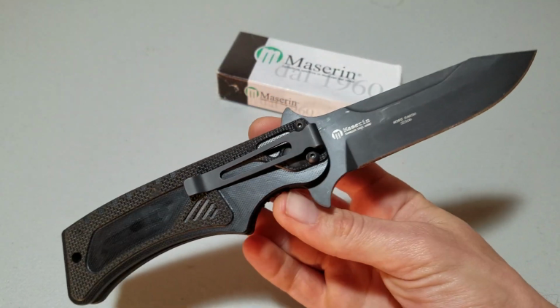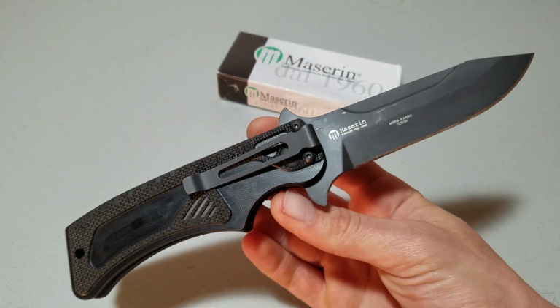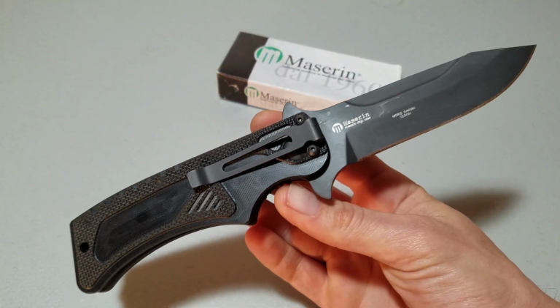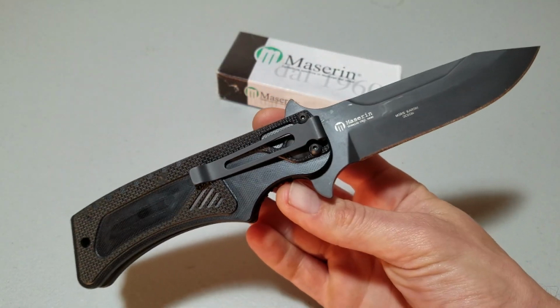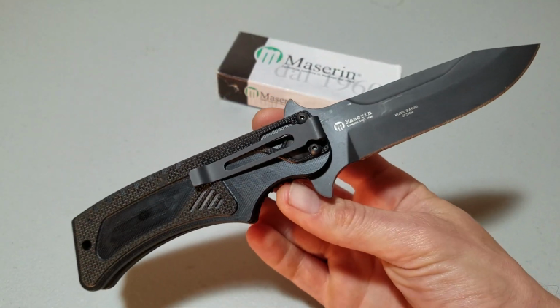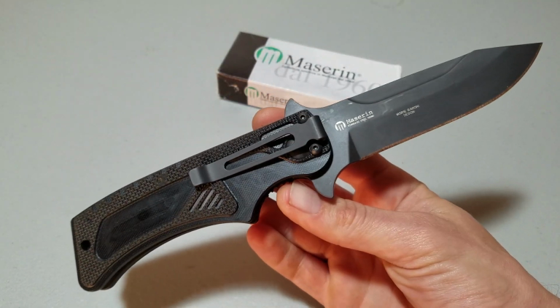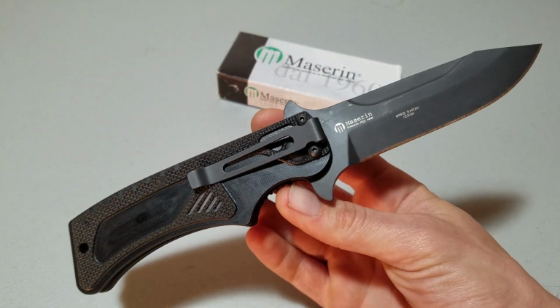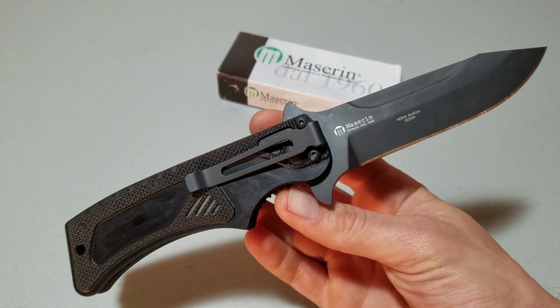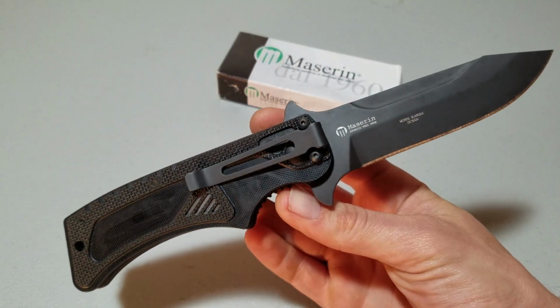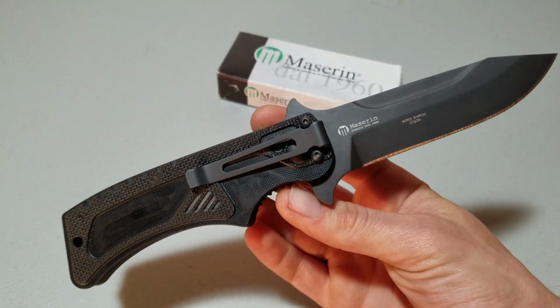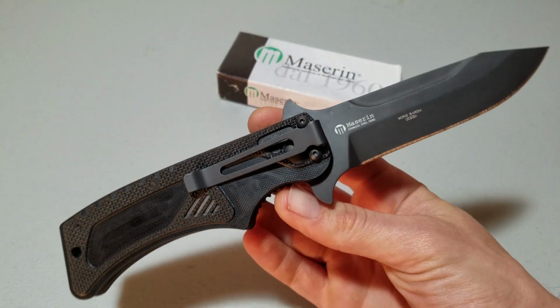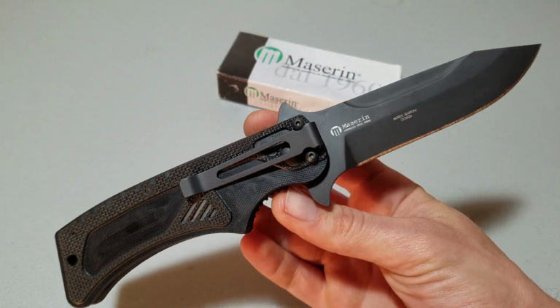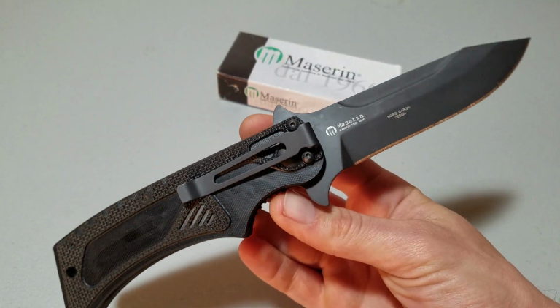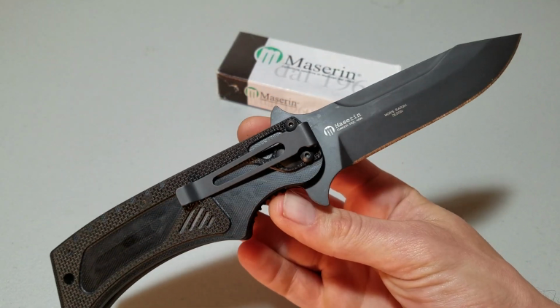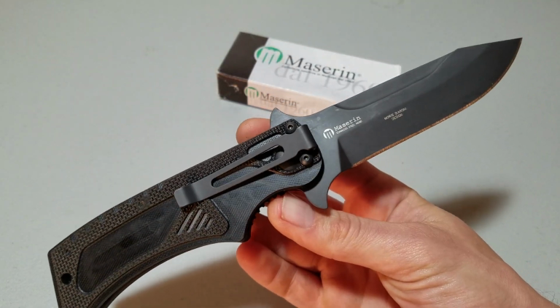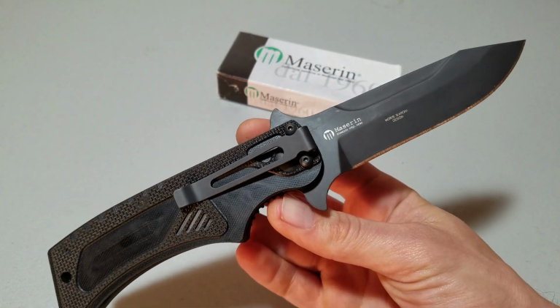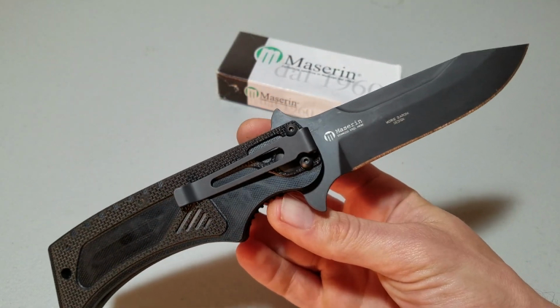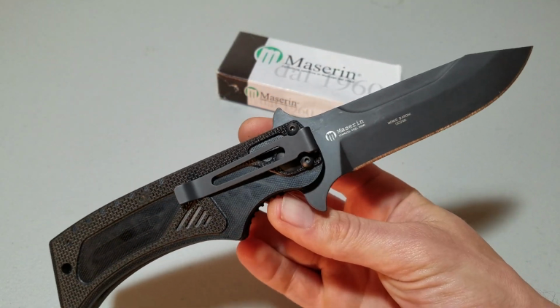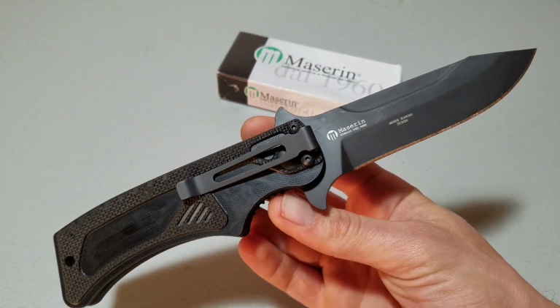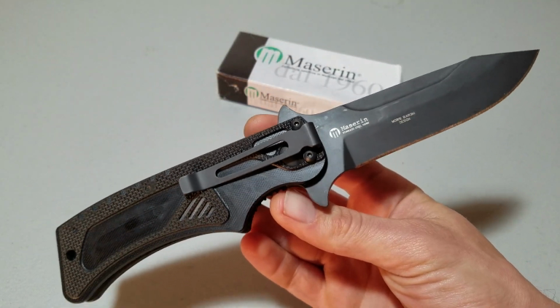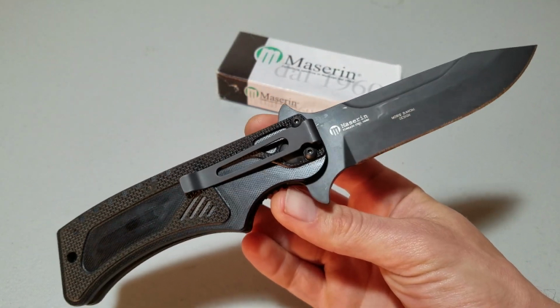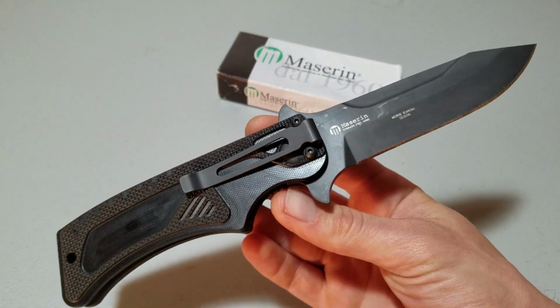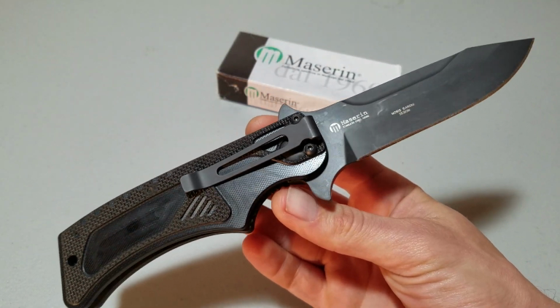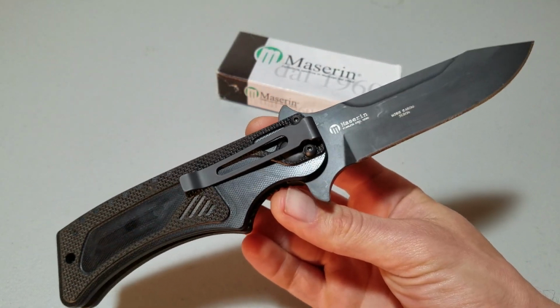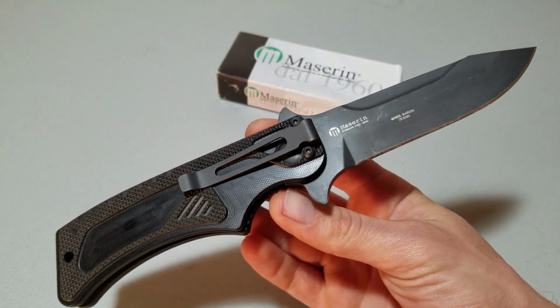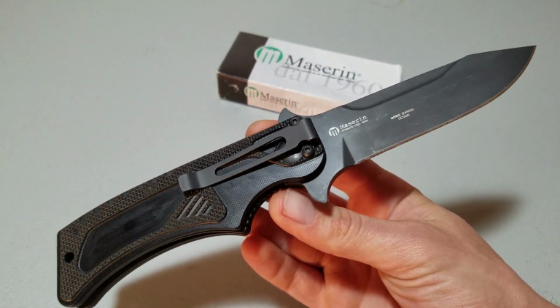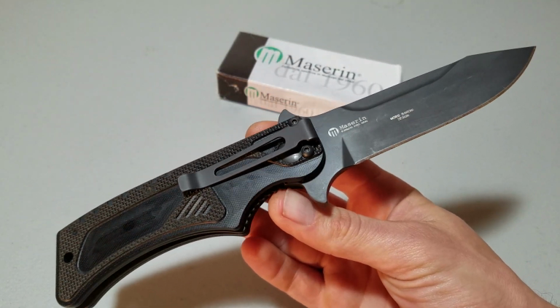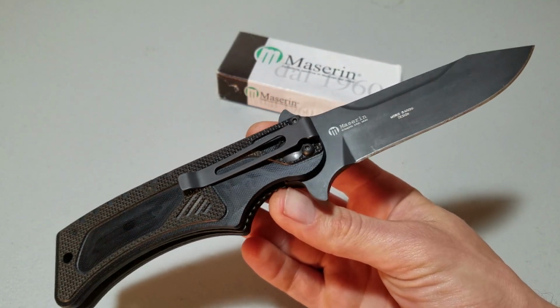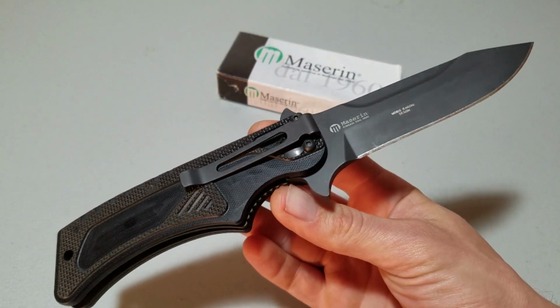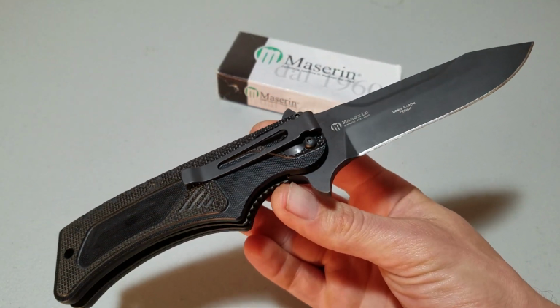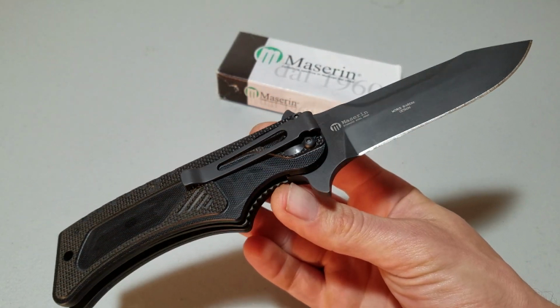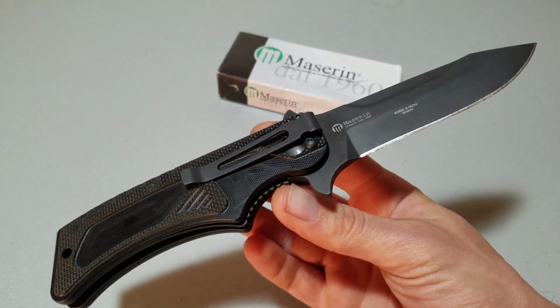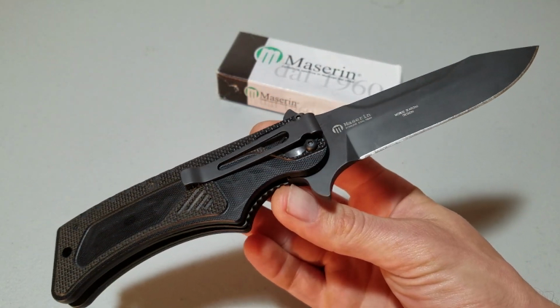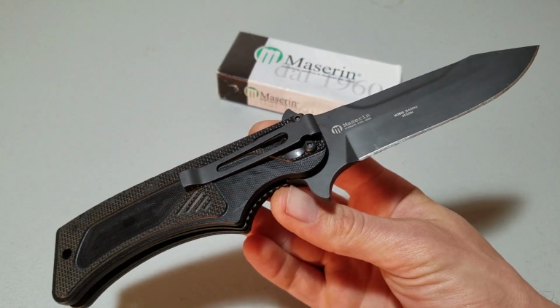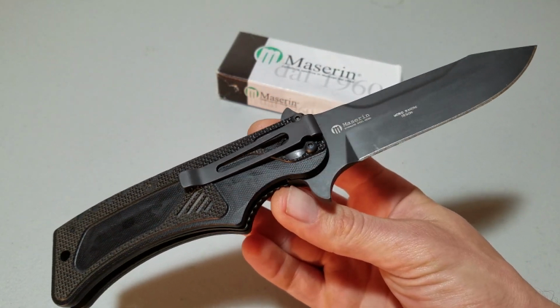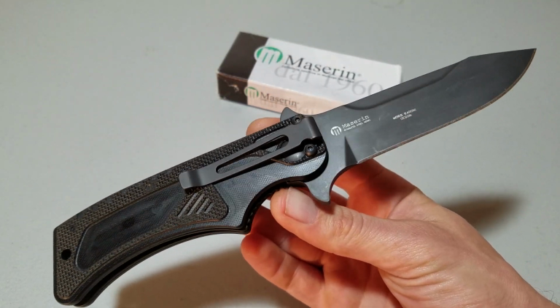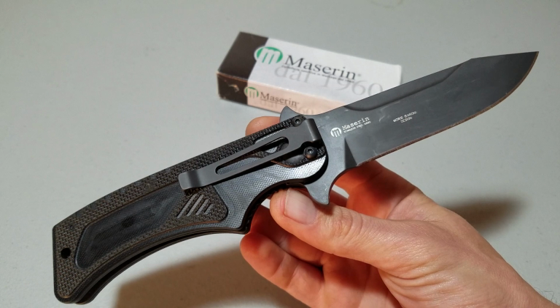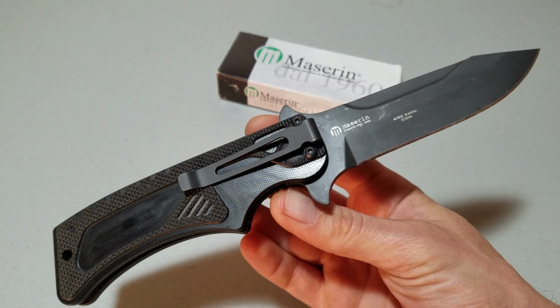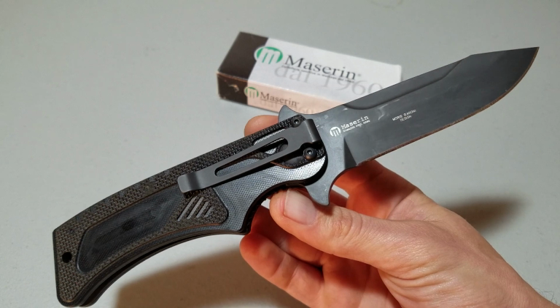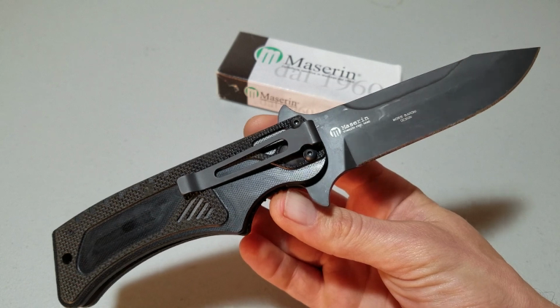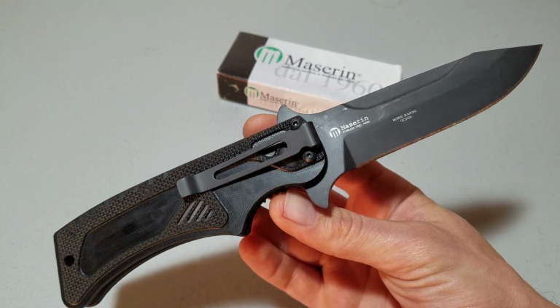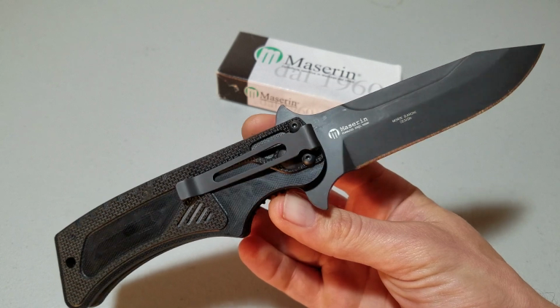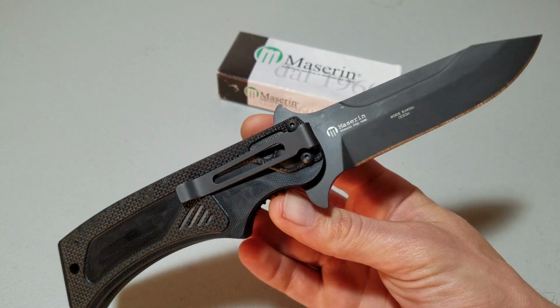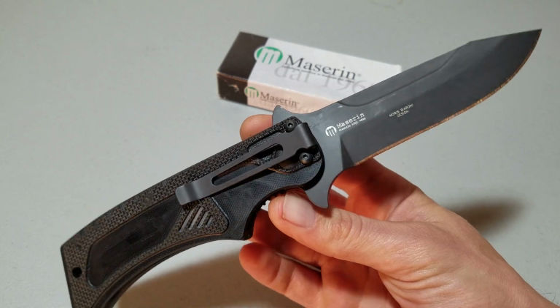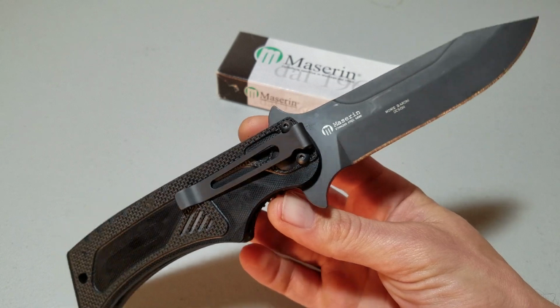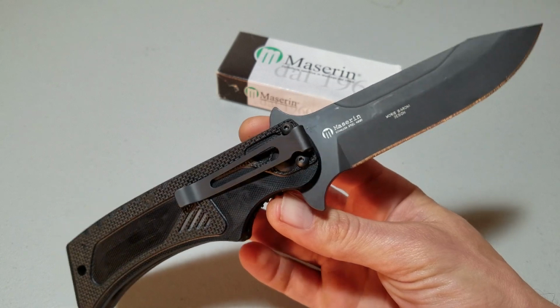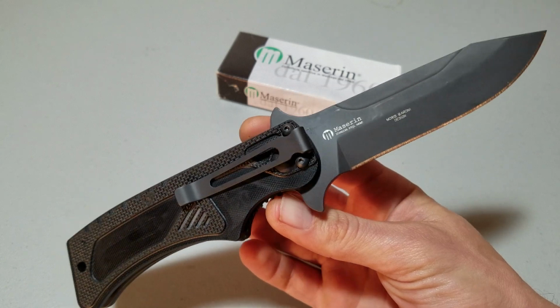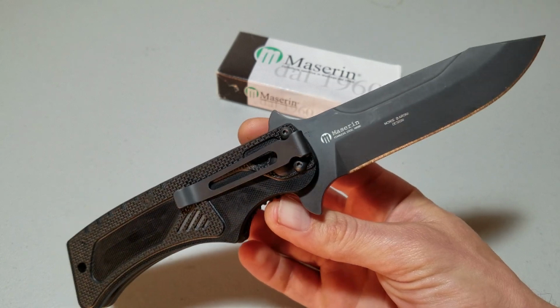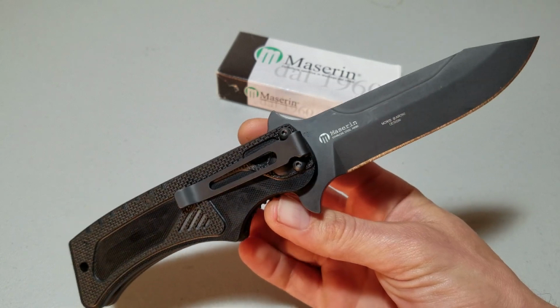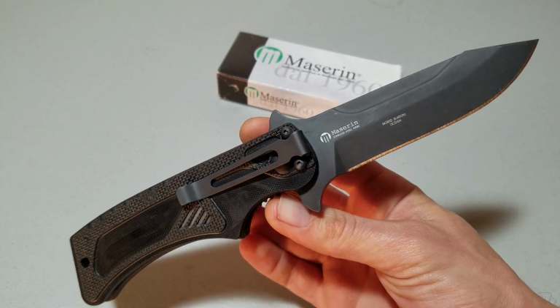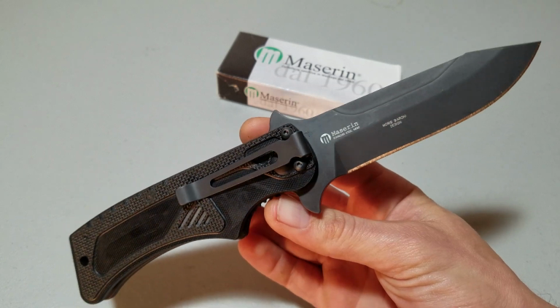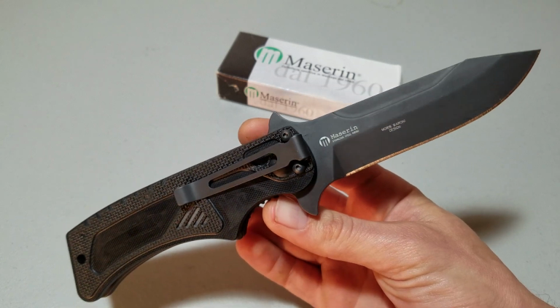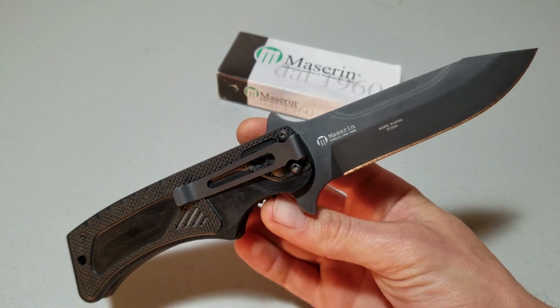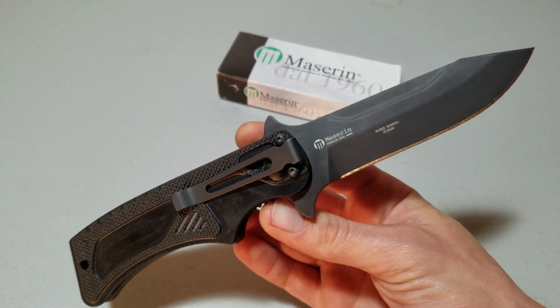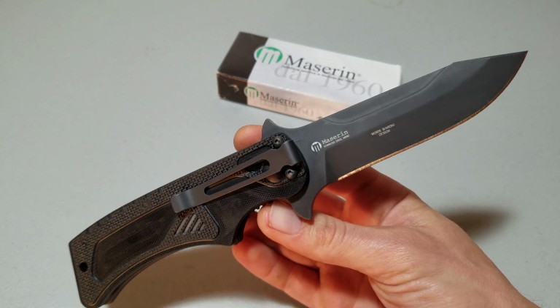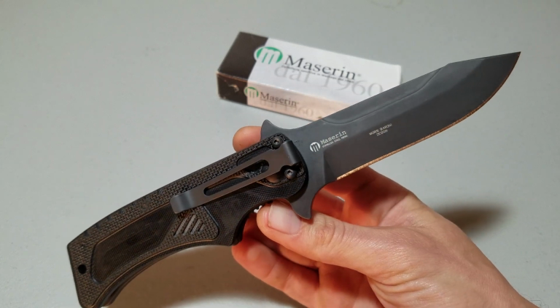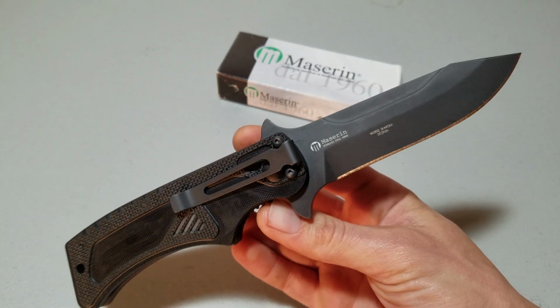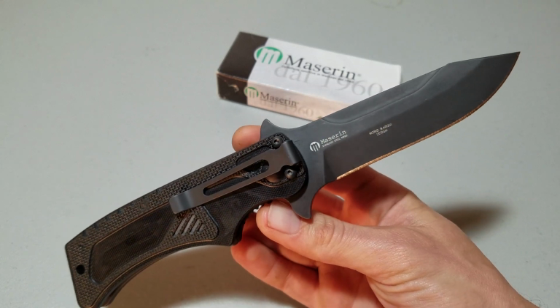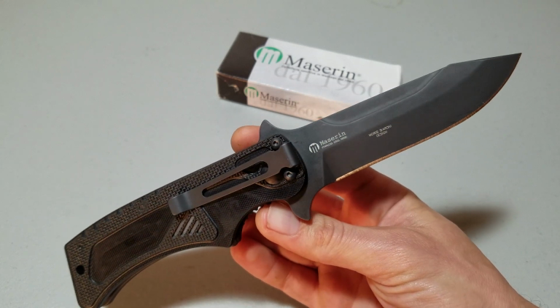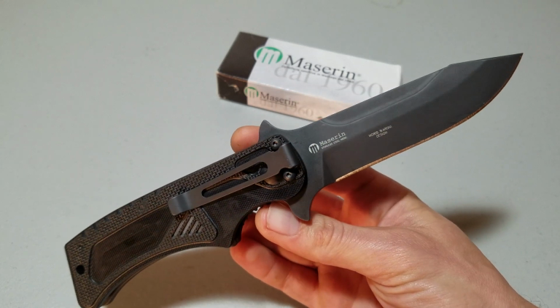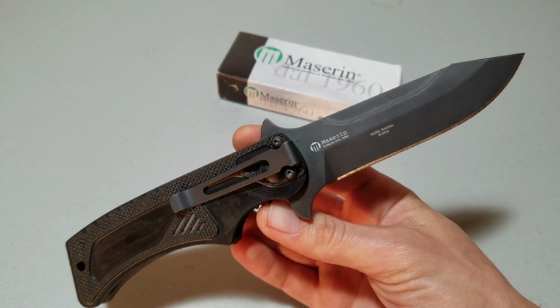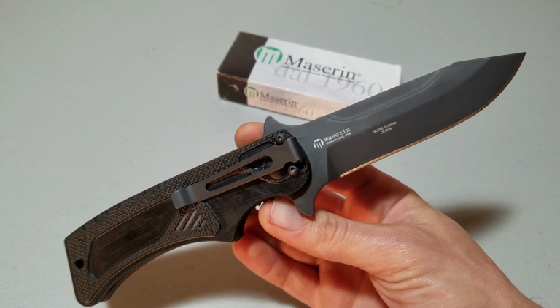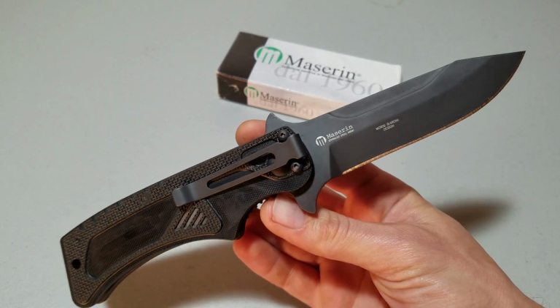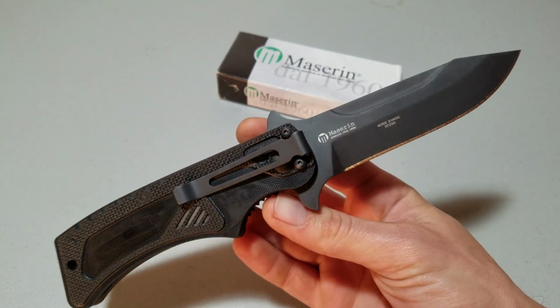They had a price tag of $140 on it. I paid $100 out the door for it. You can get it online for about $60.